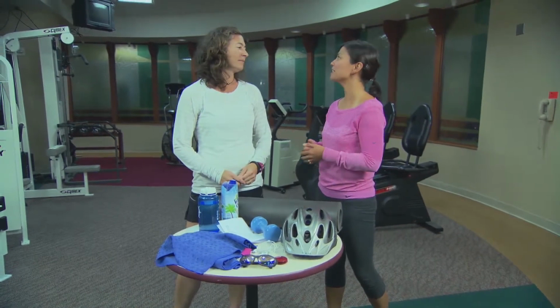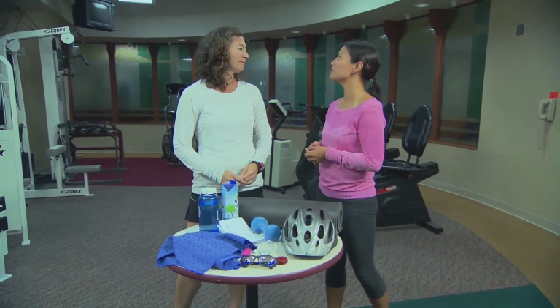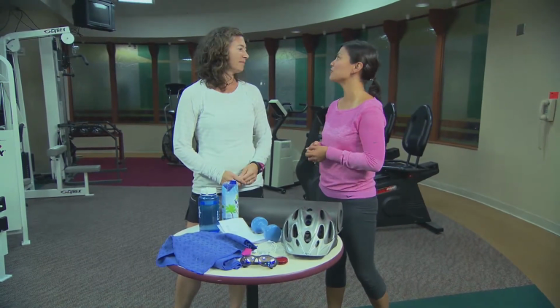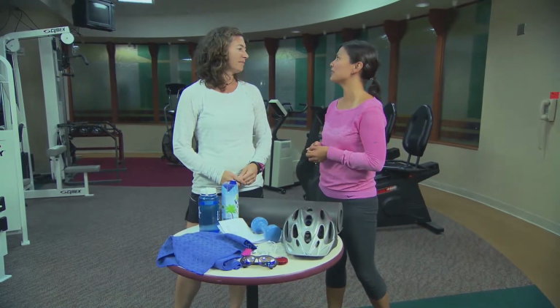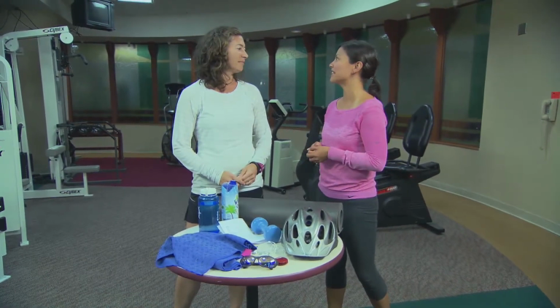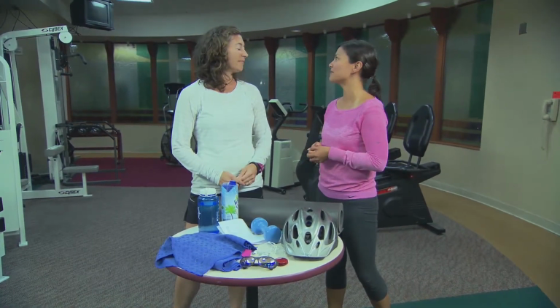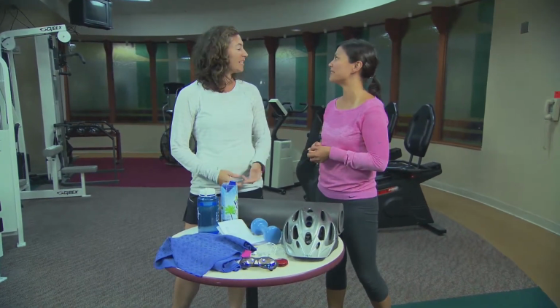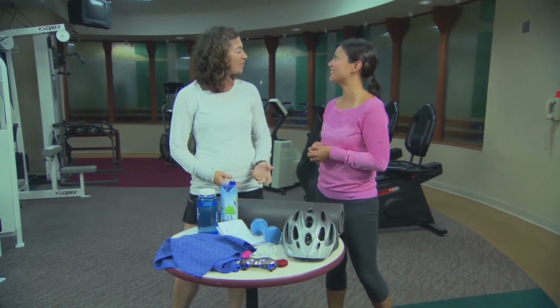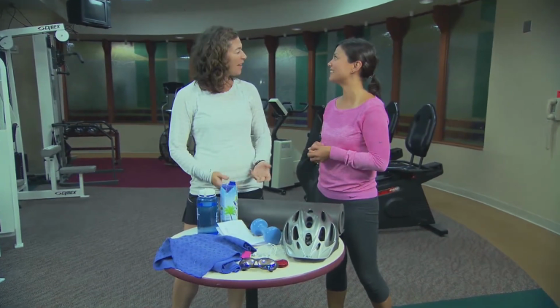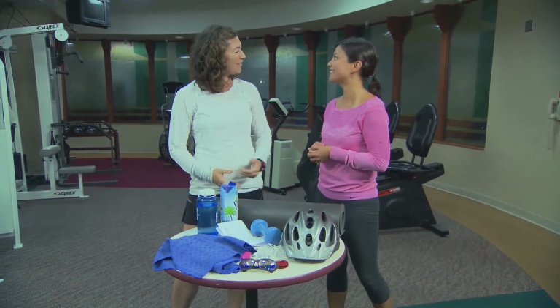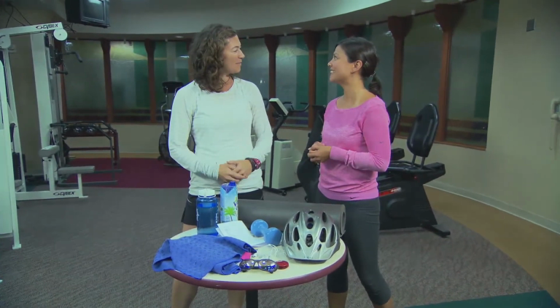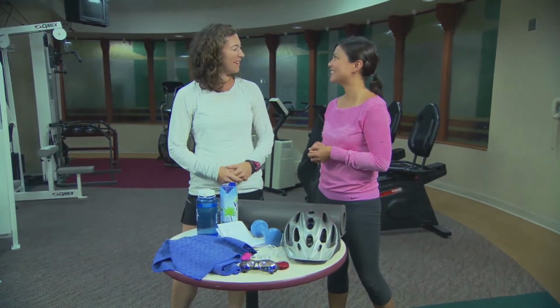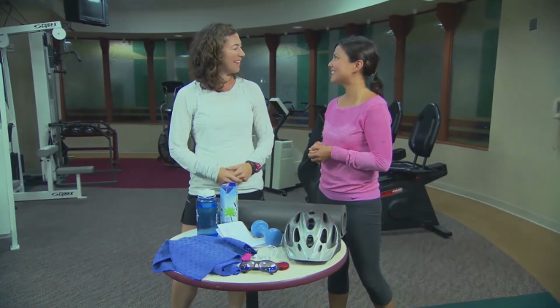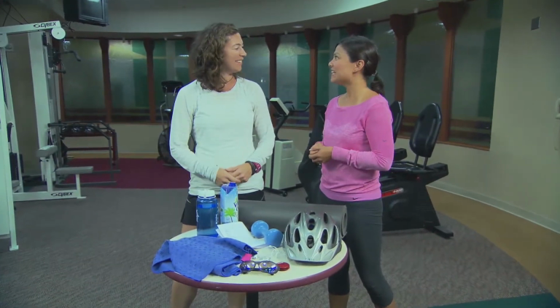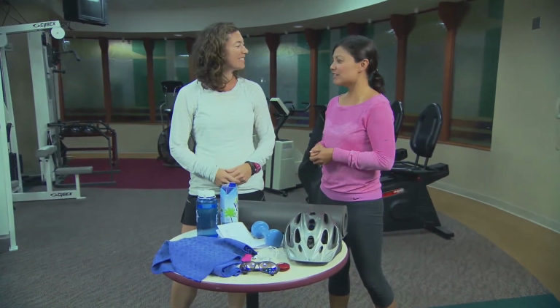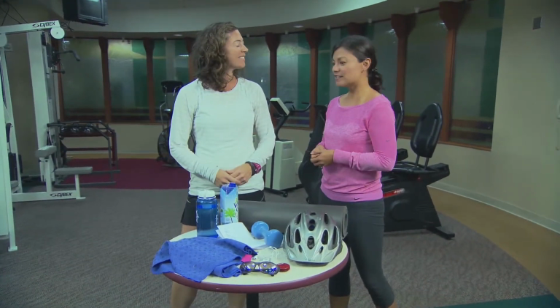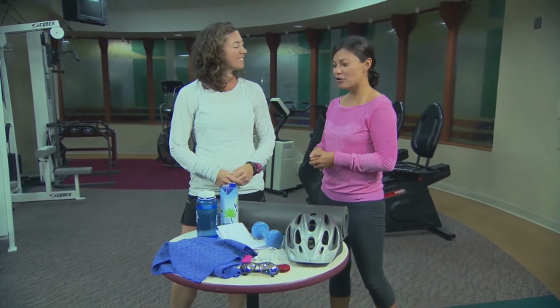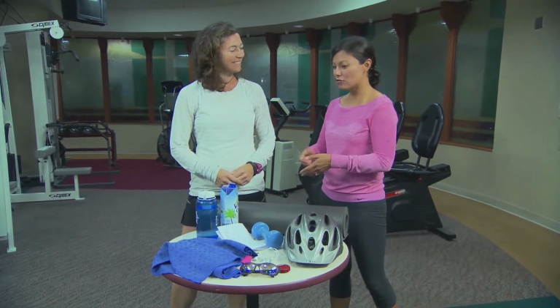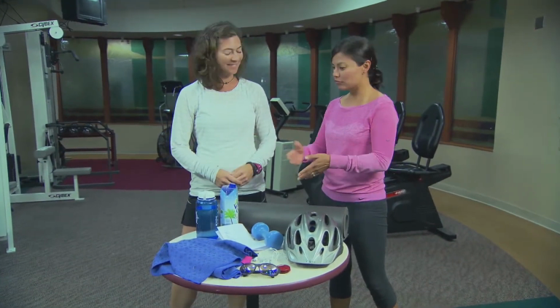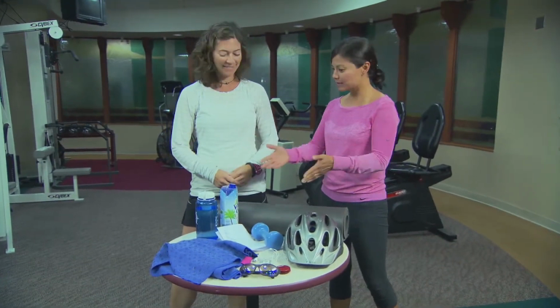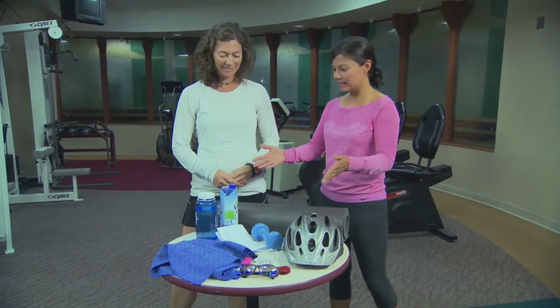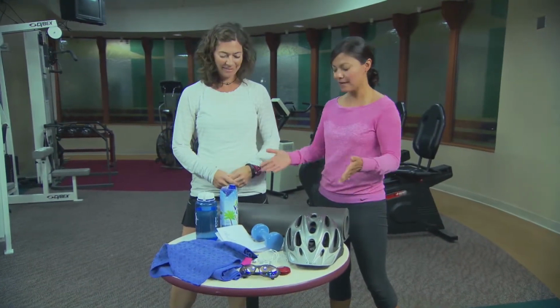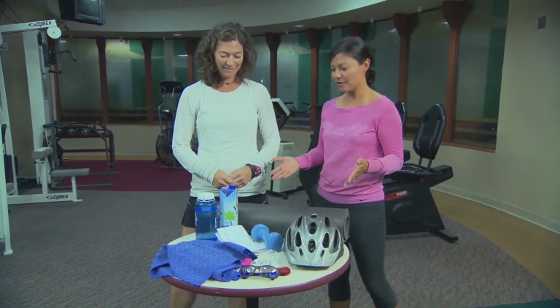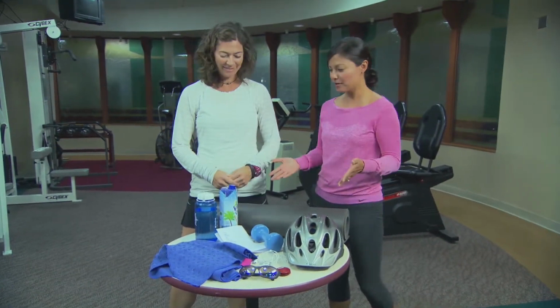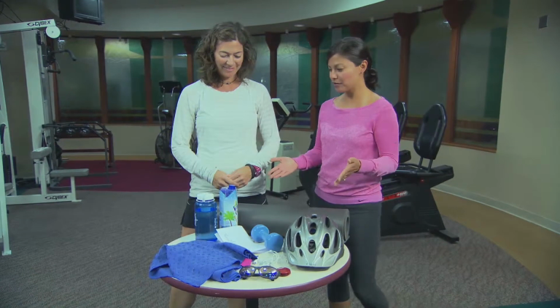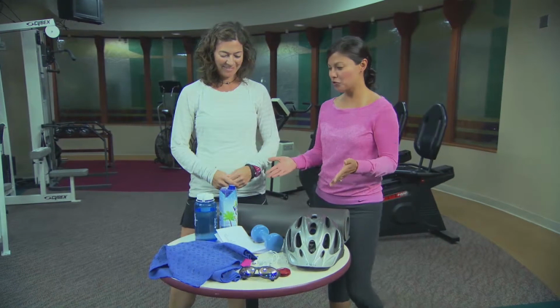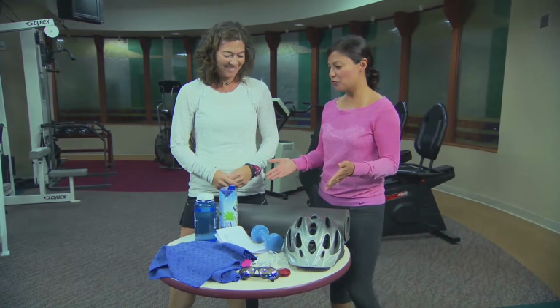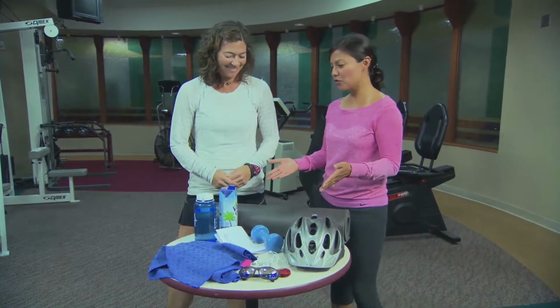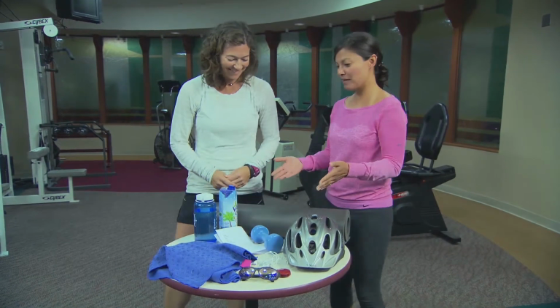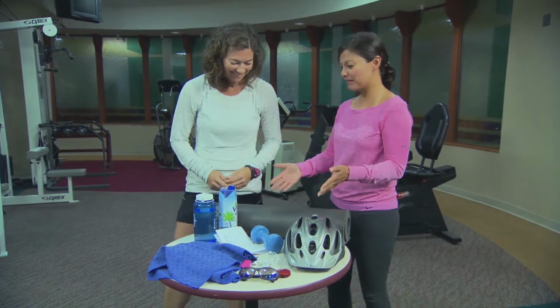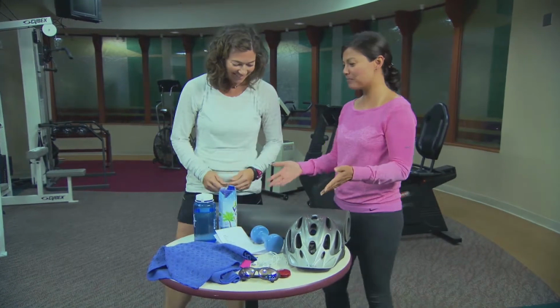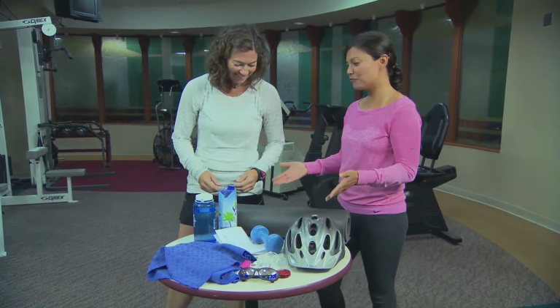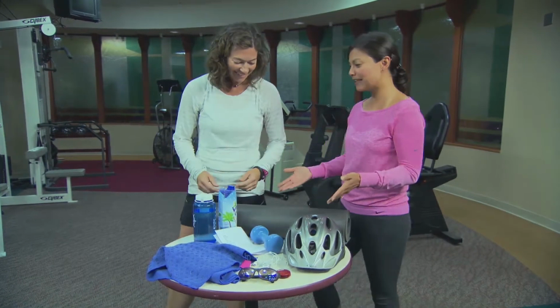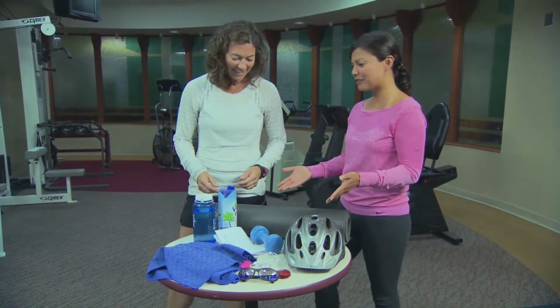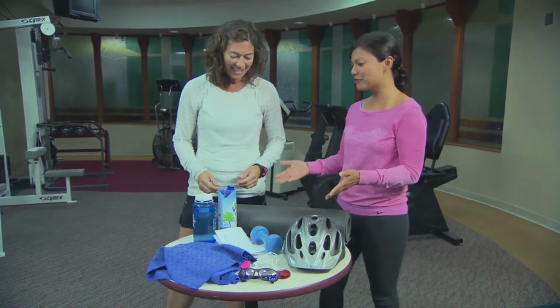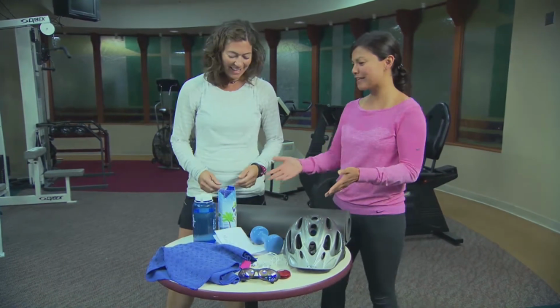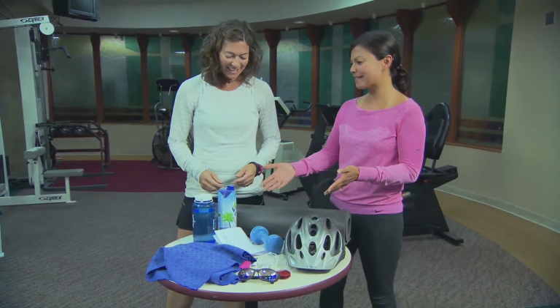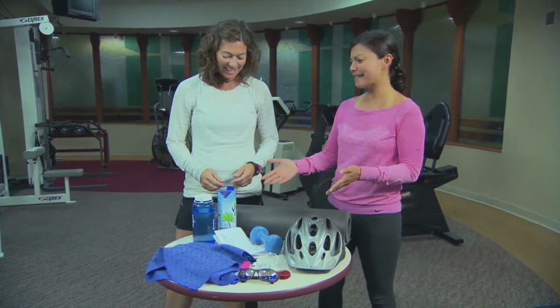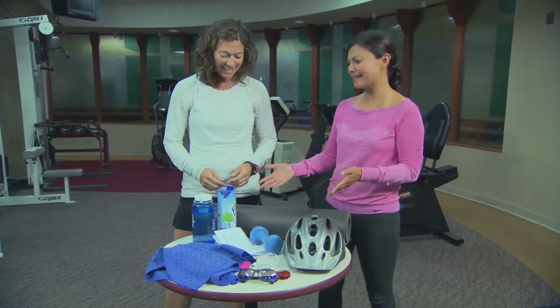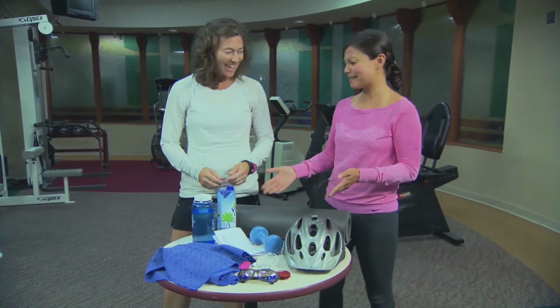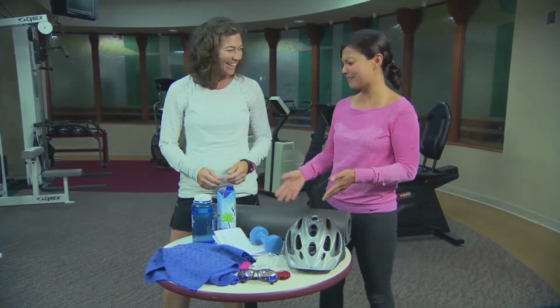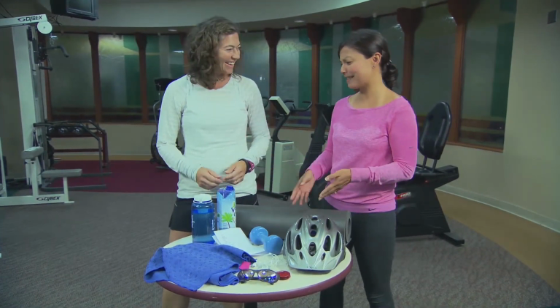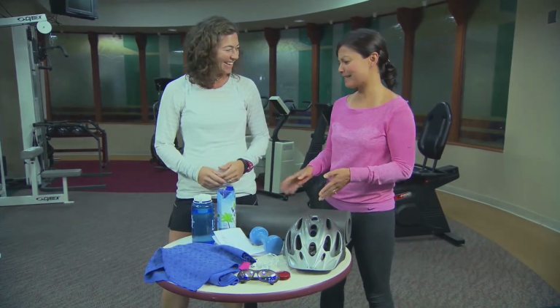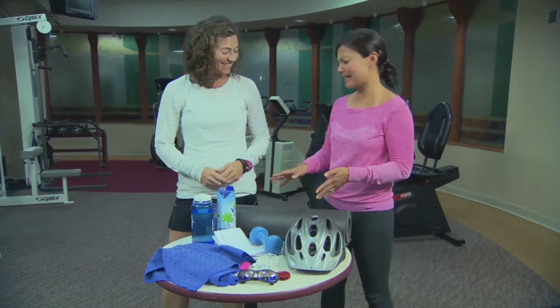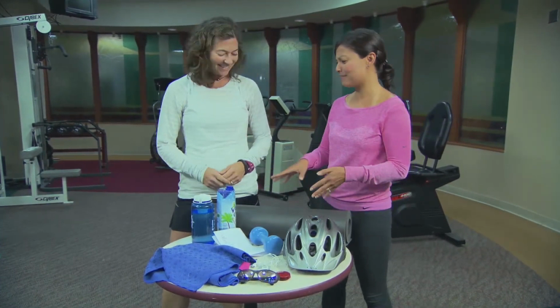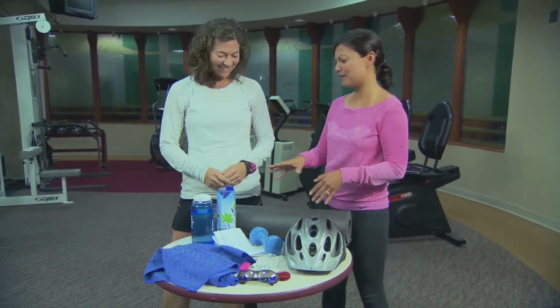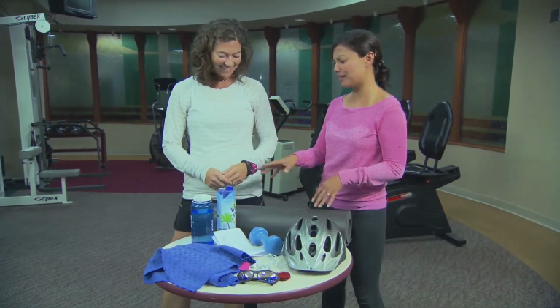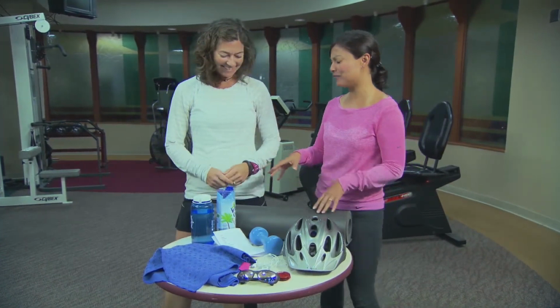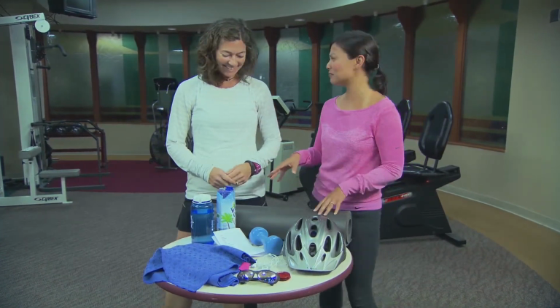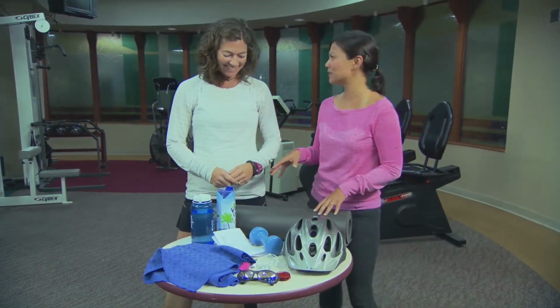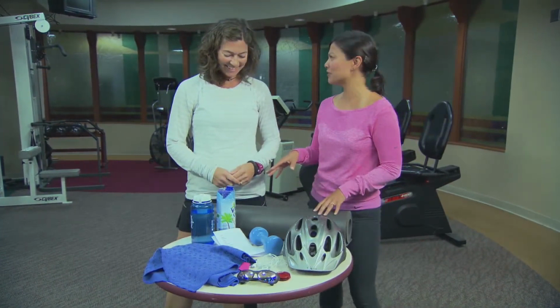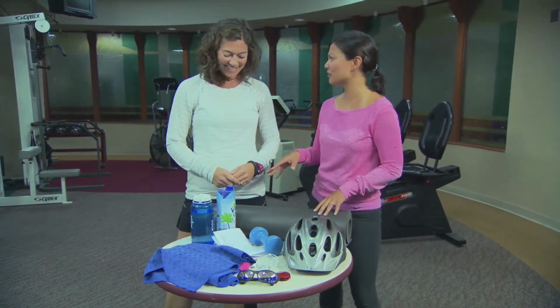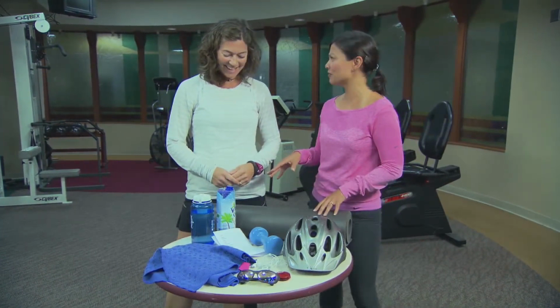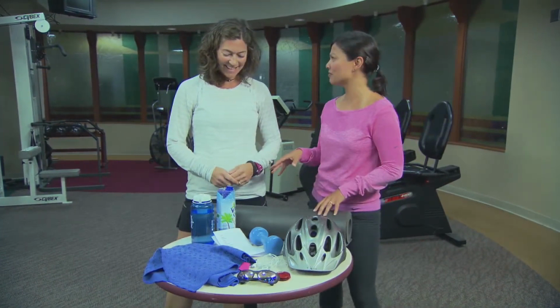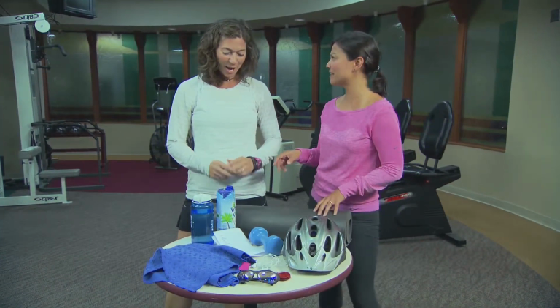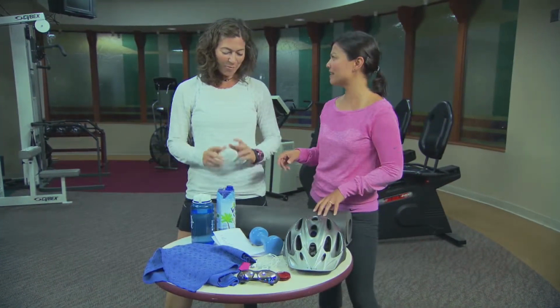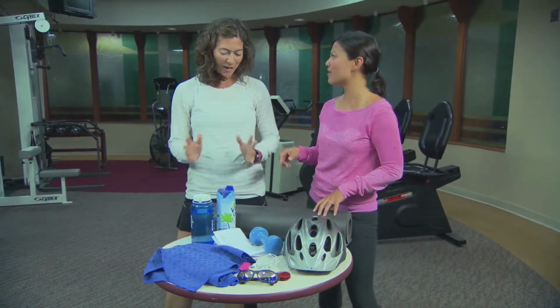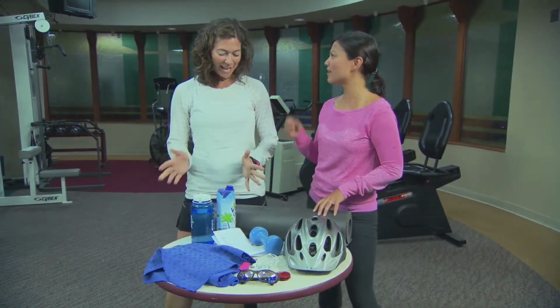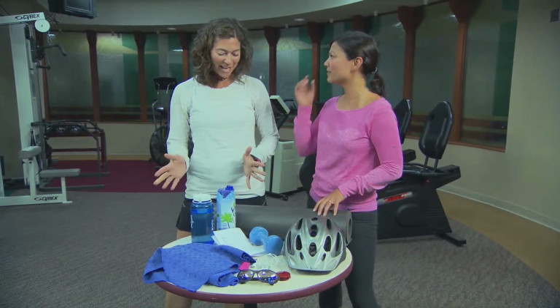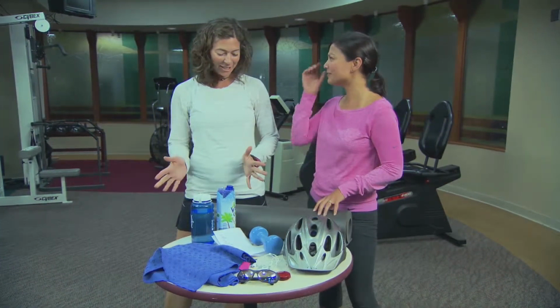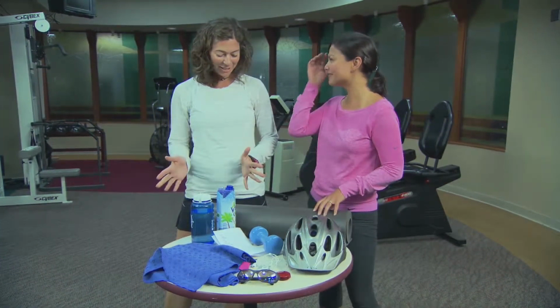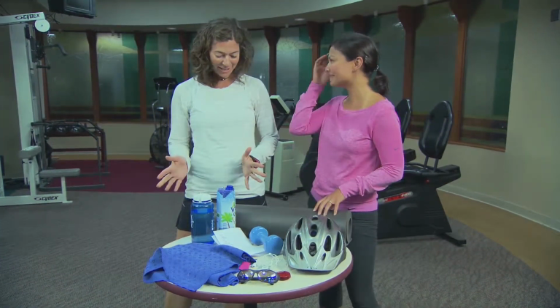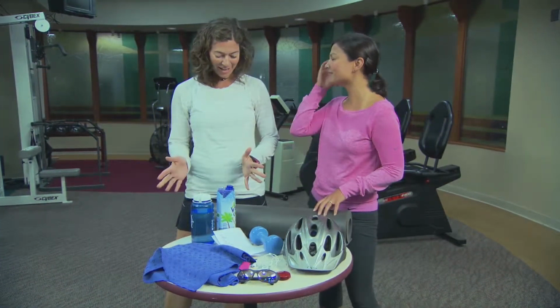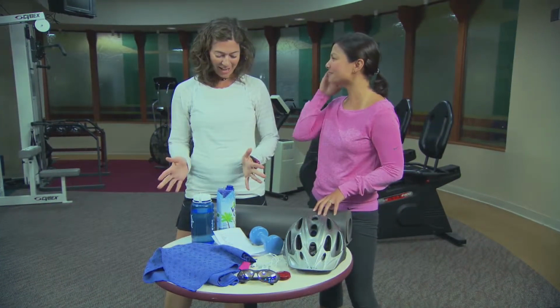Thanks for joining us, Wendy. Thanks for having me. So take me on the tour. We have some really interesting things, some things I'm not even really sure what they are. Yes, I brought gadgets today.